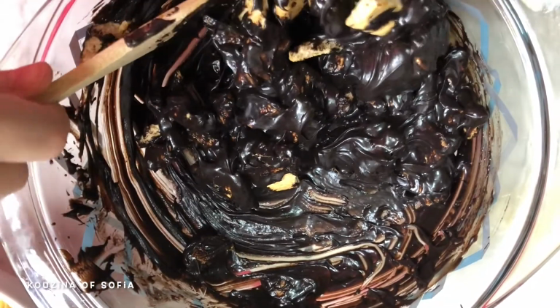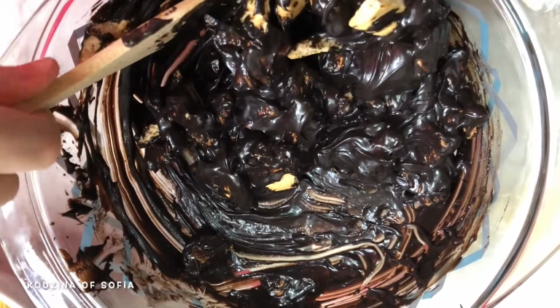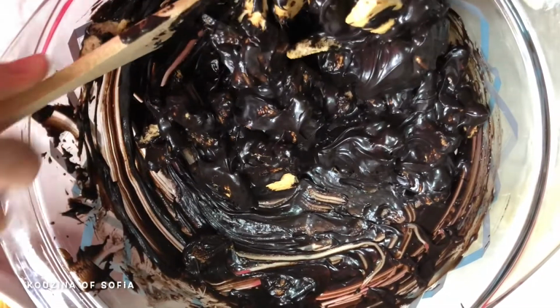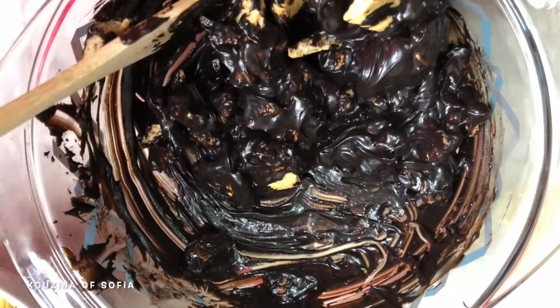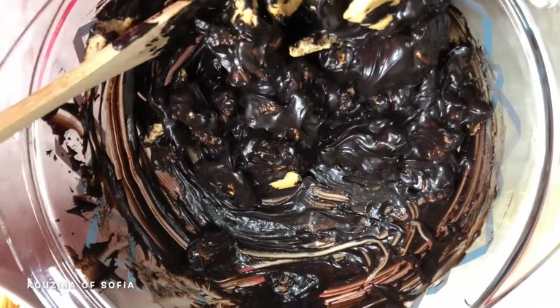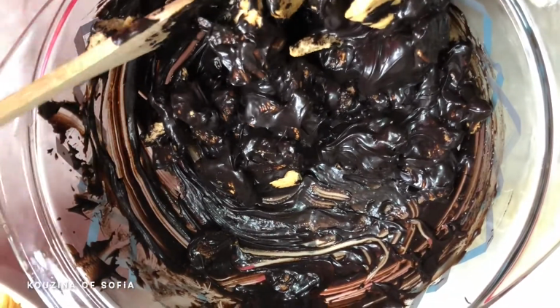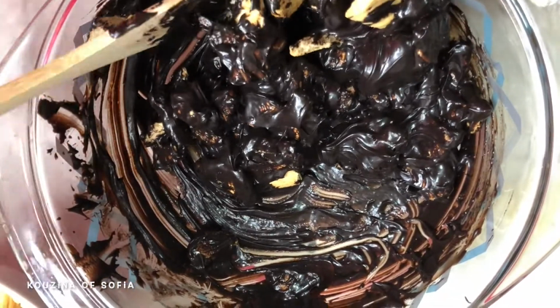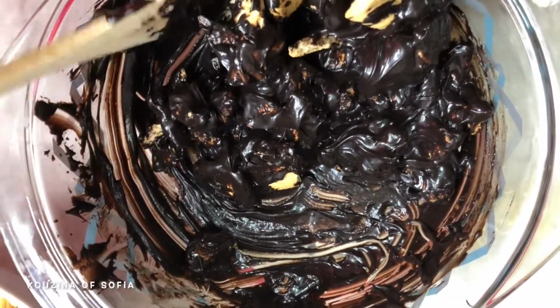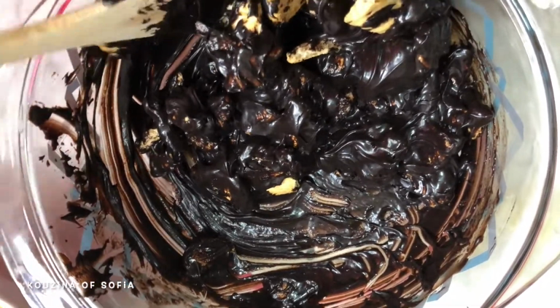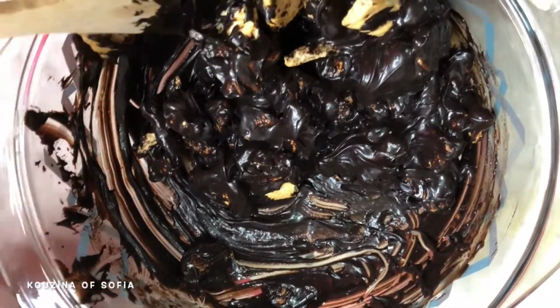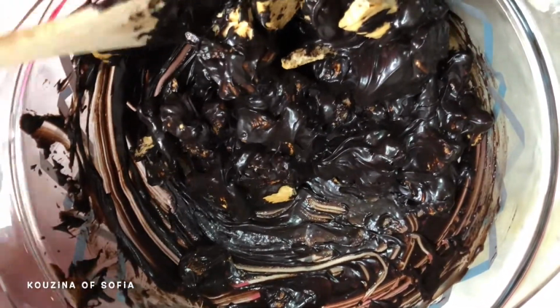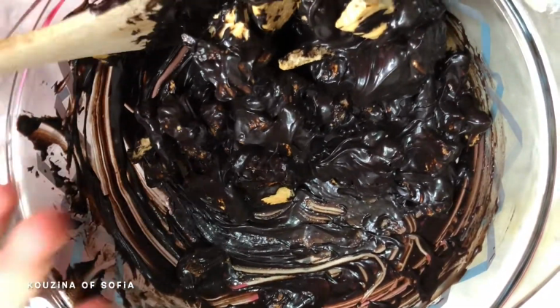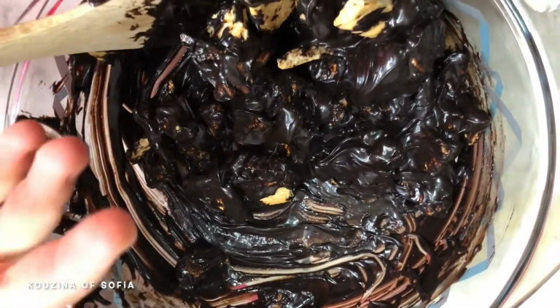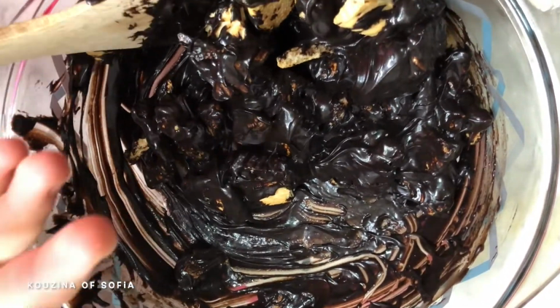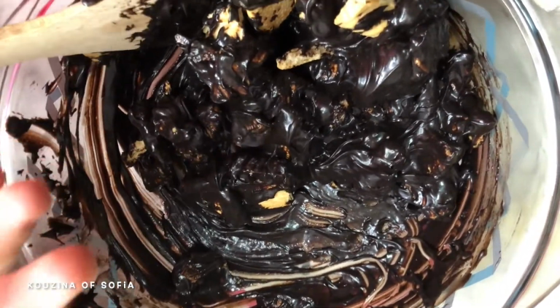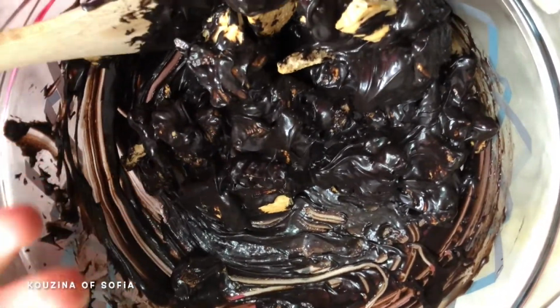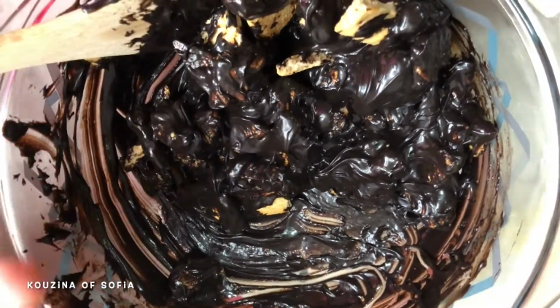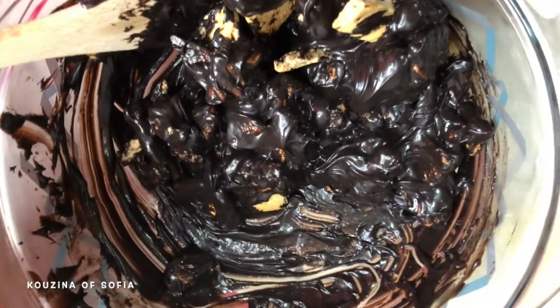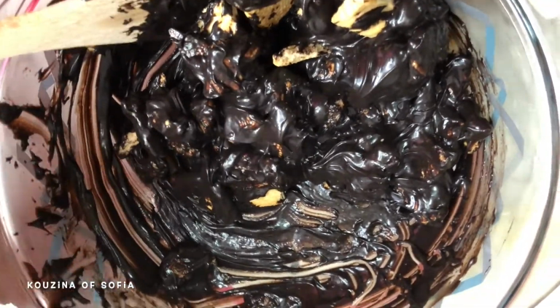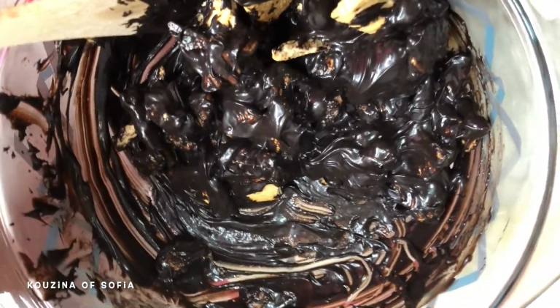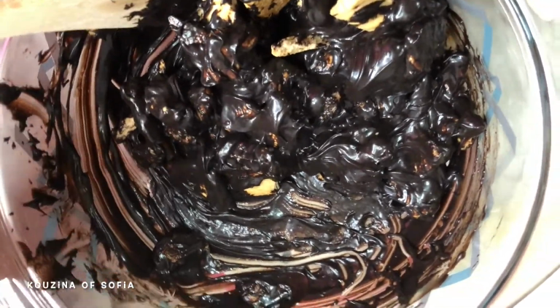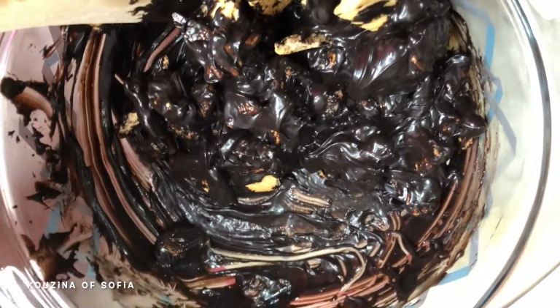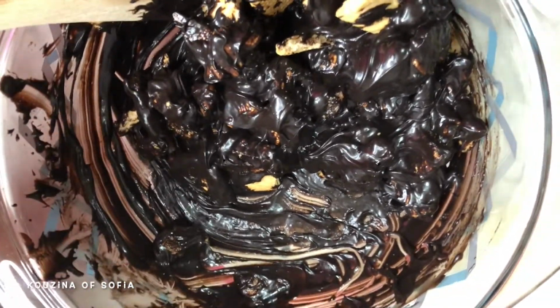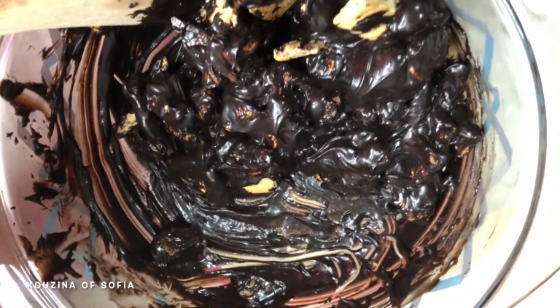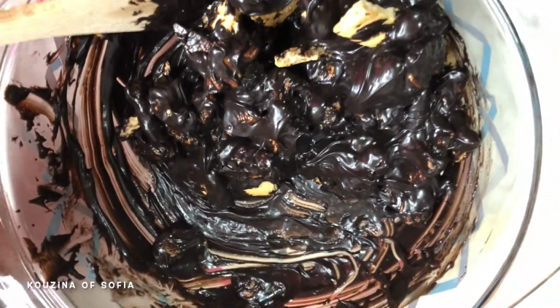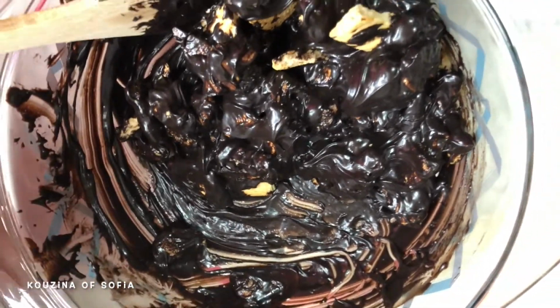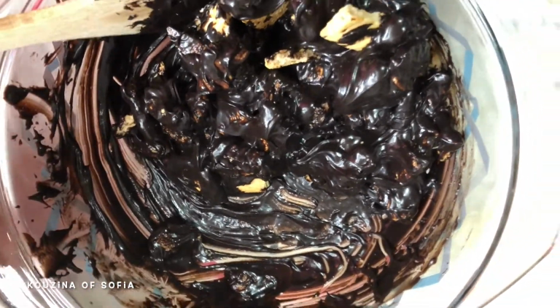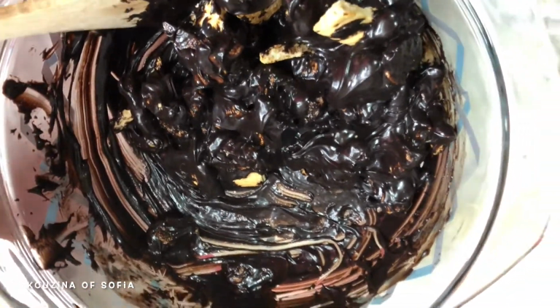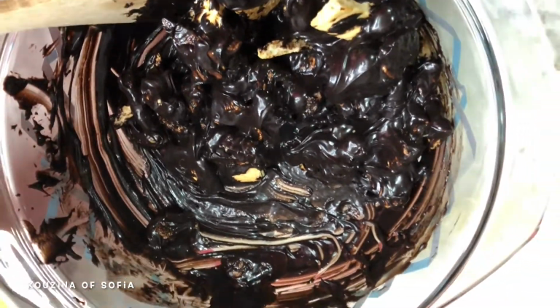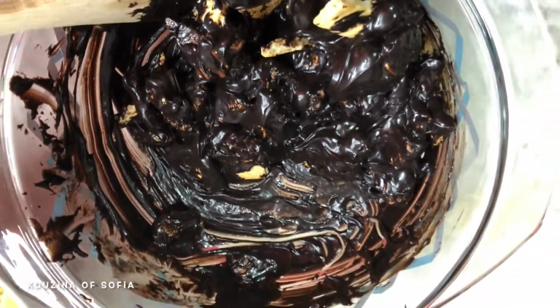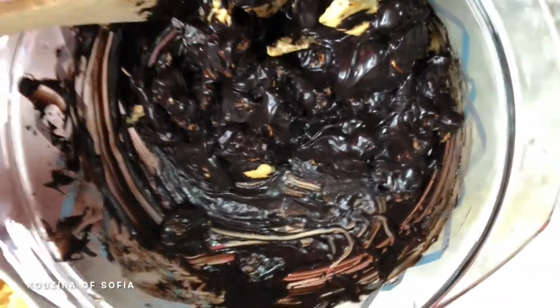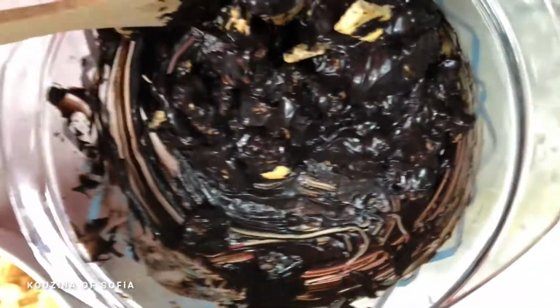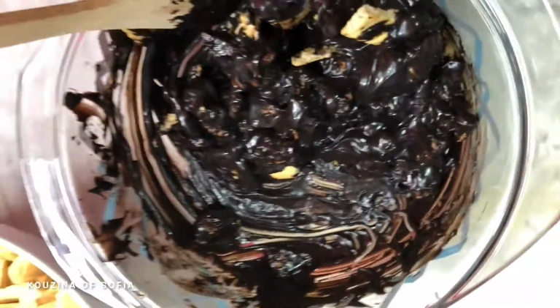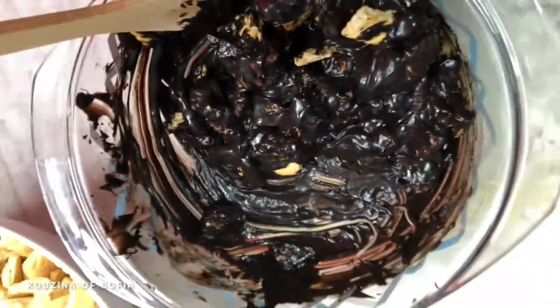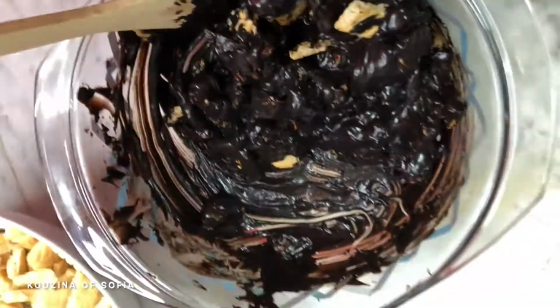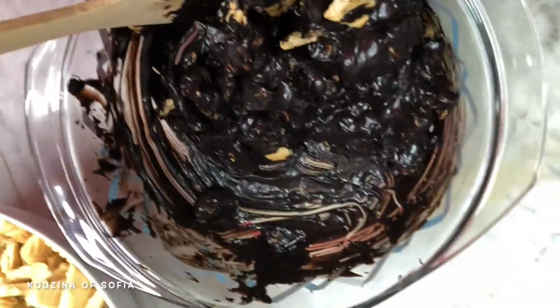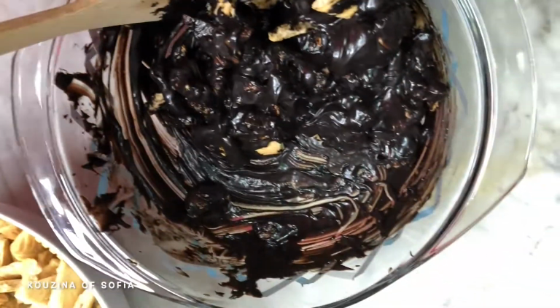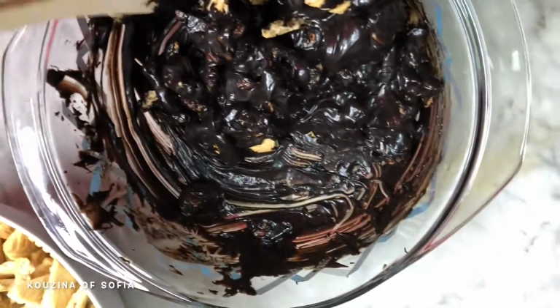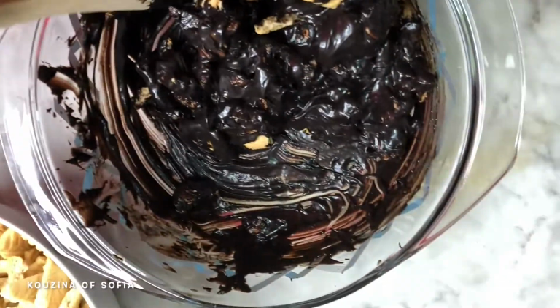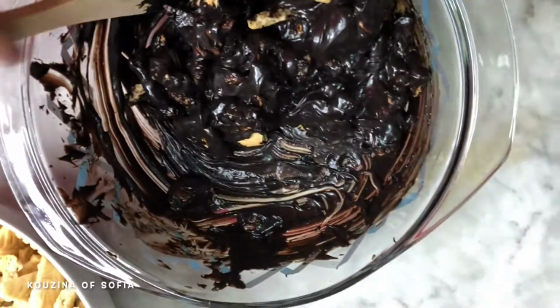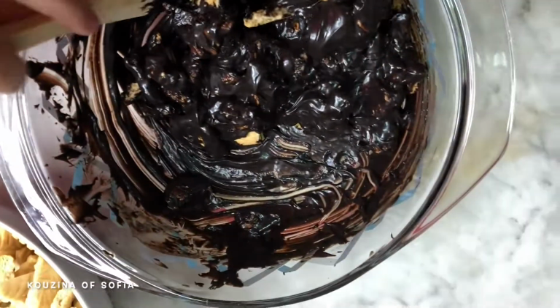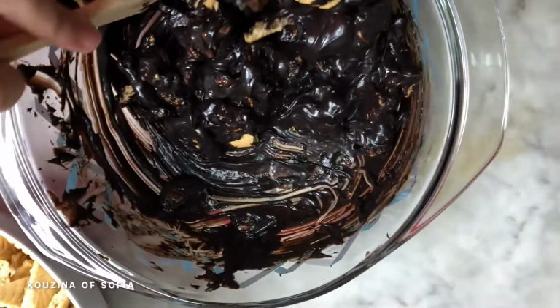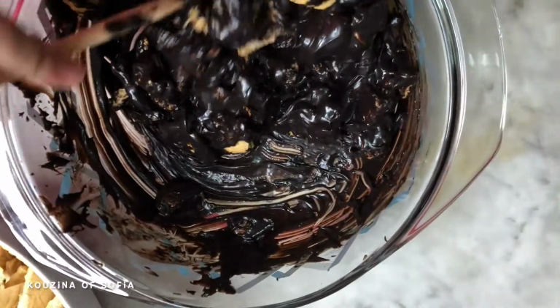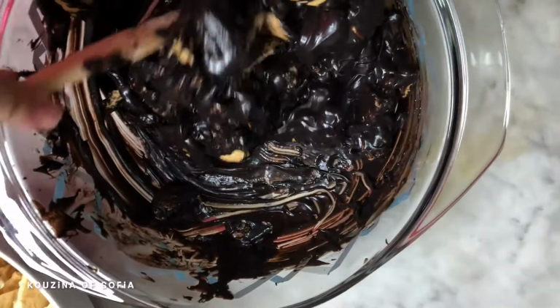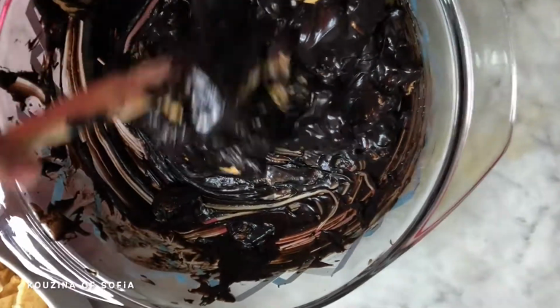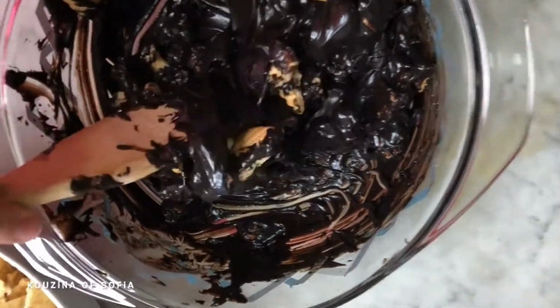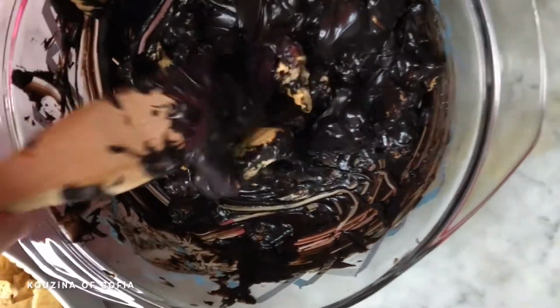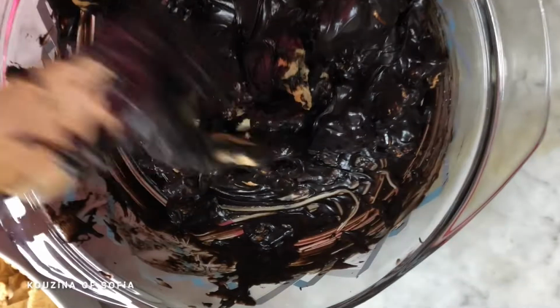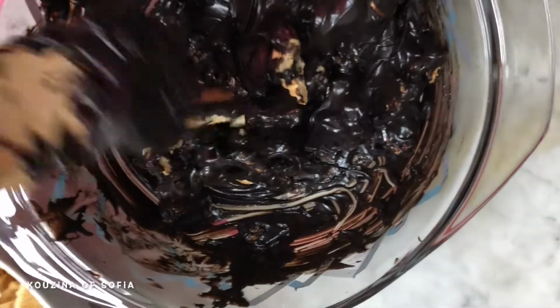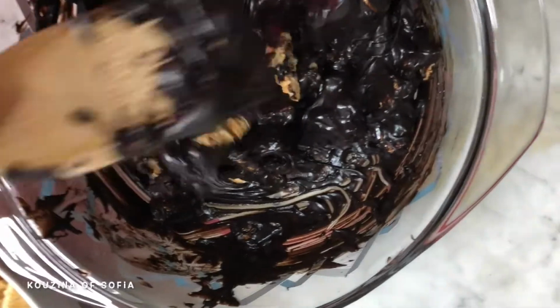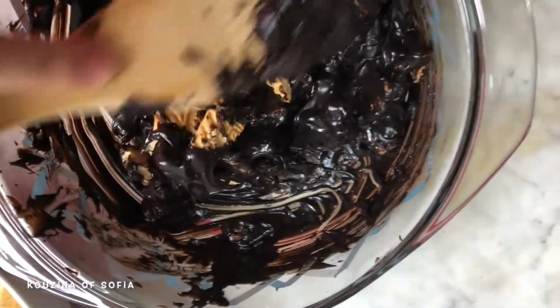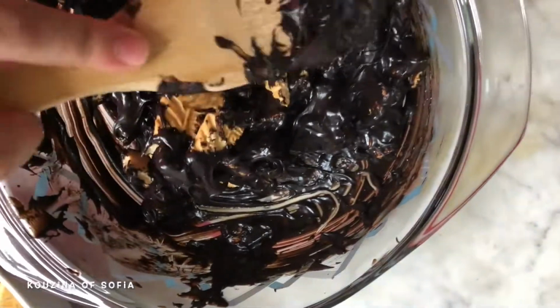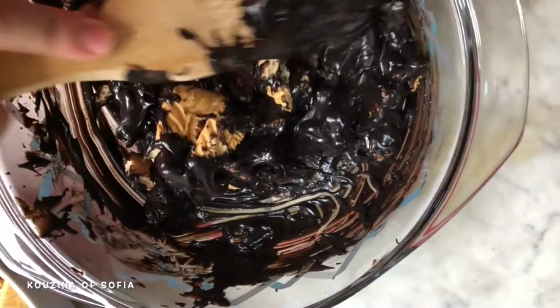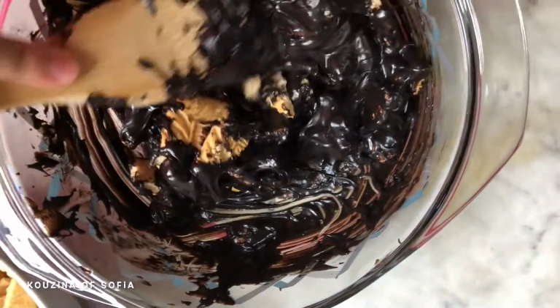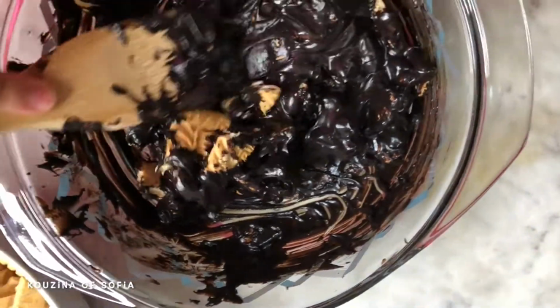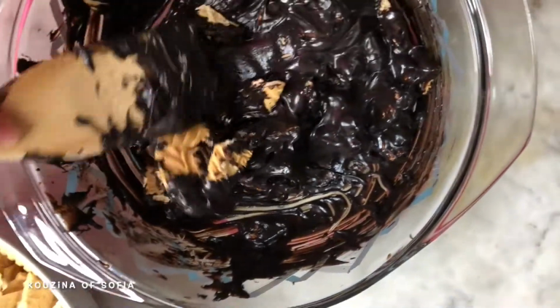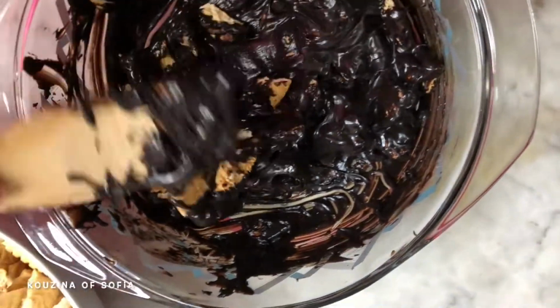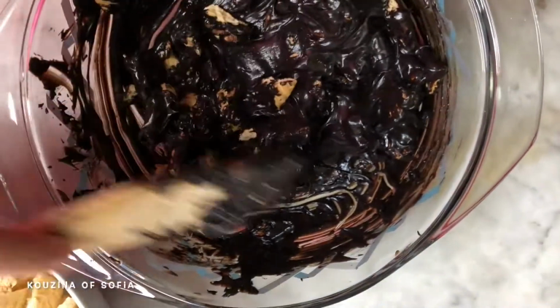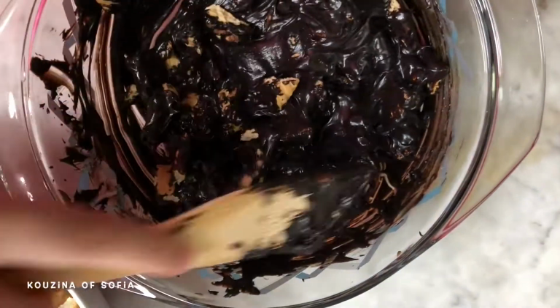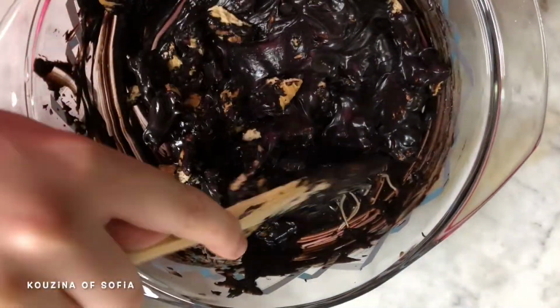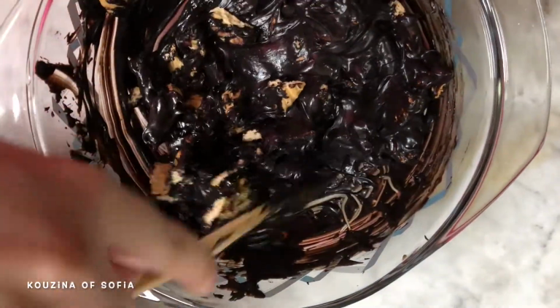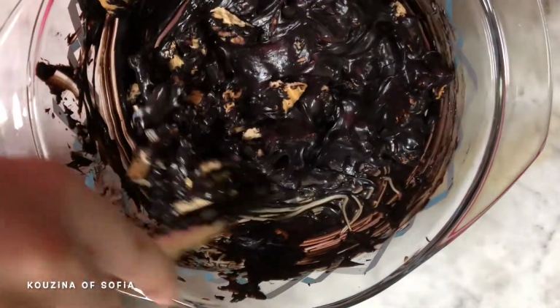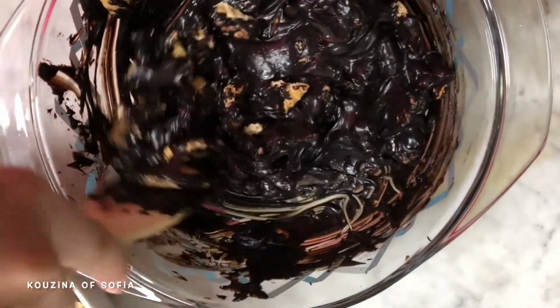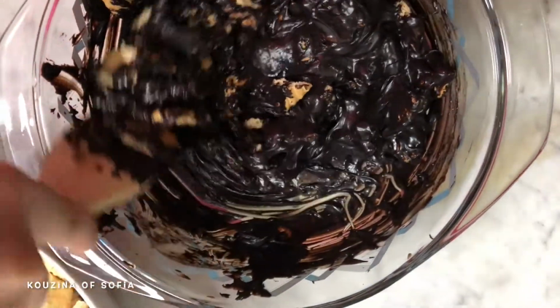We add the biscuits a little at a time because otherwise it's going to be hard to mix it all in — but if you can mix it all in at once, then good luck!